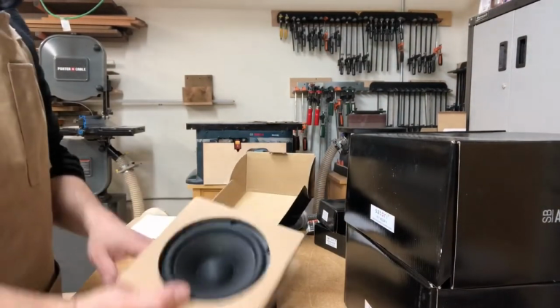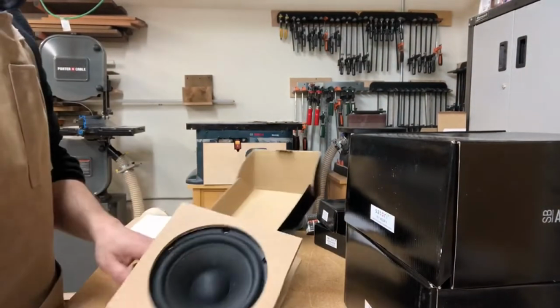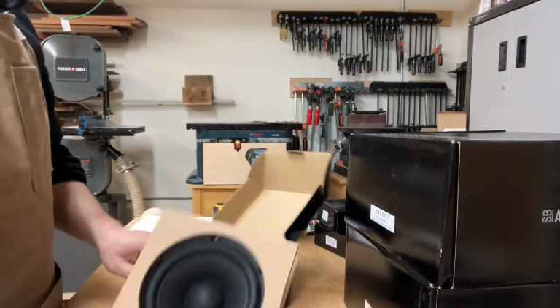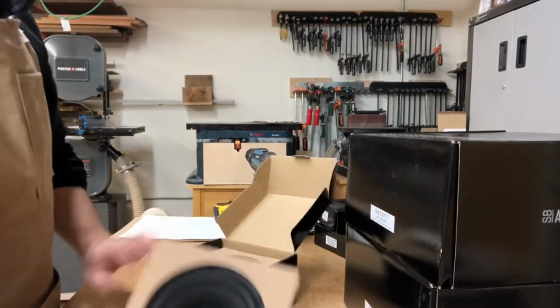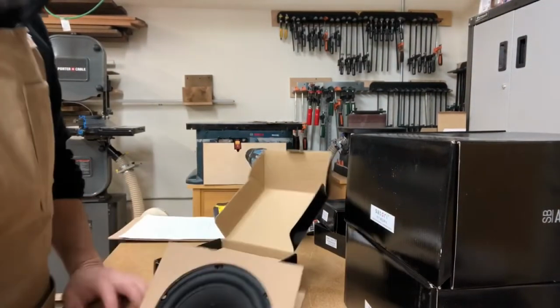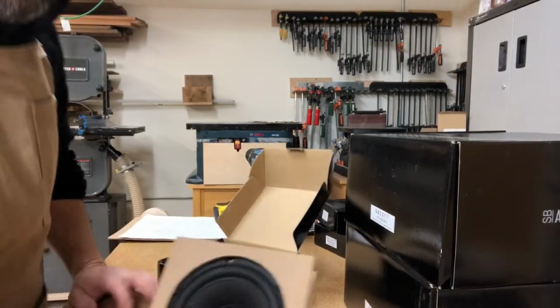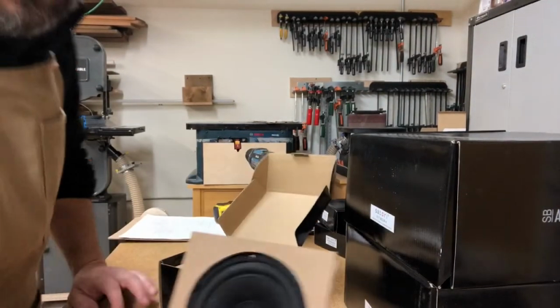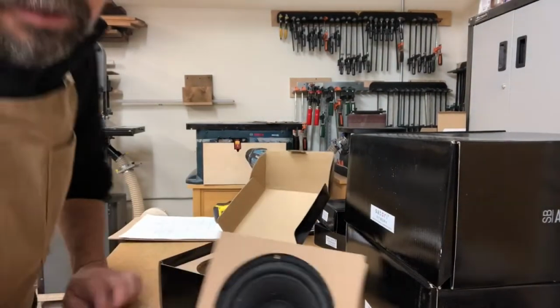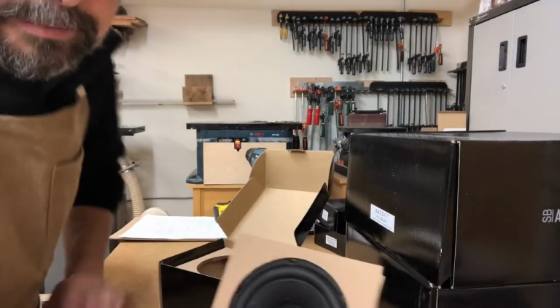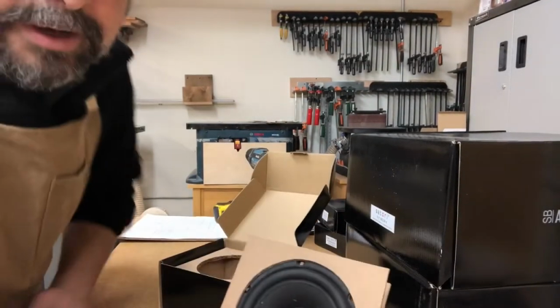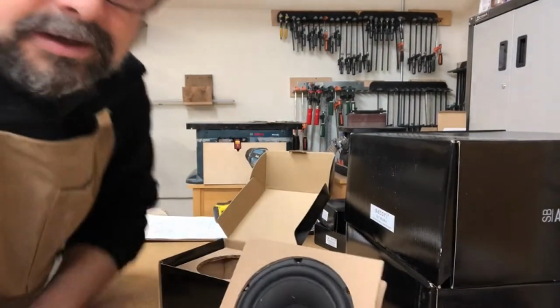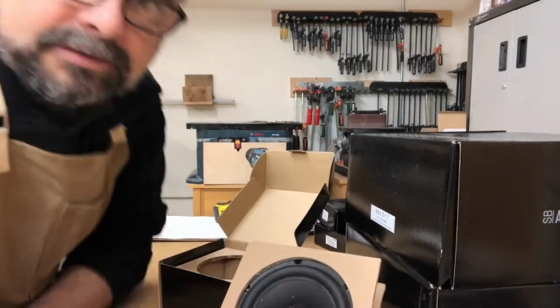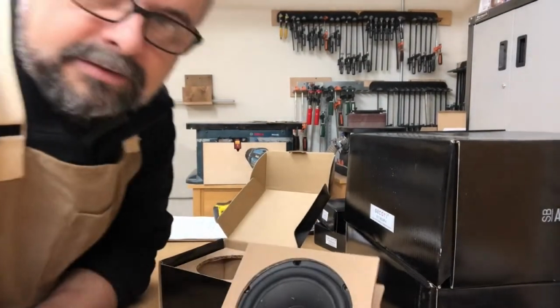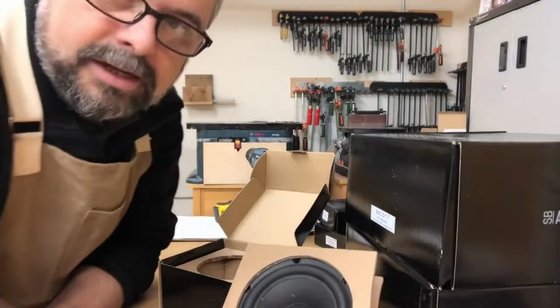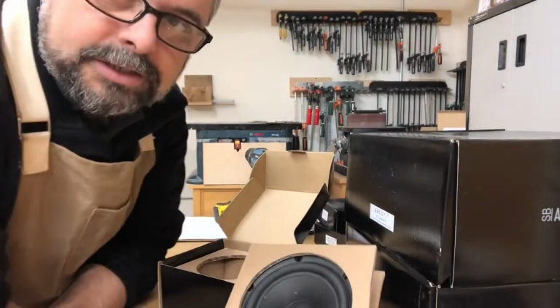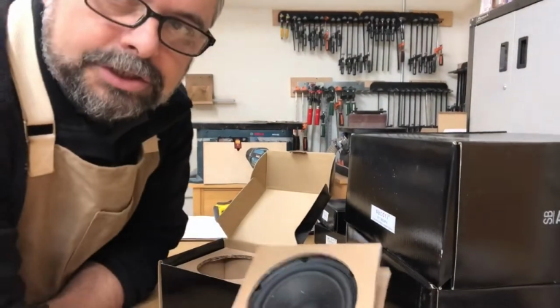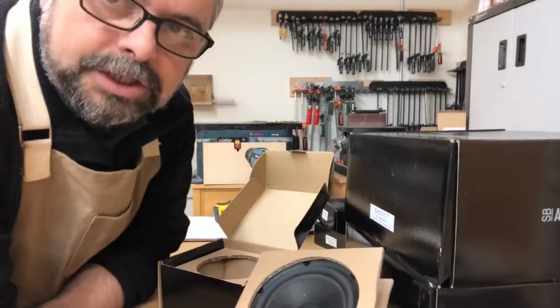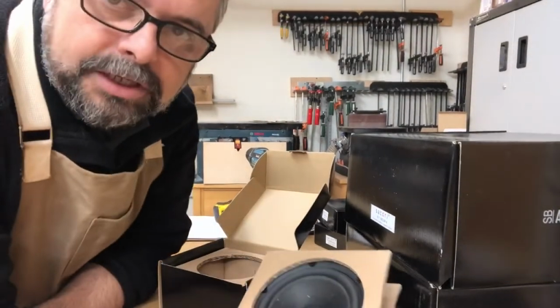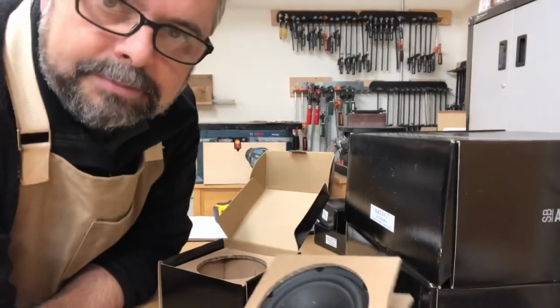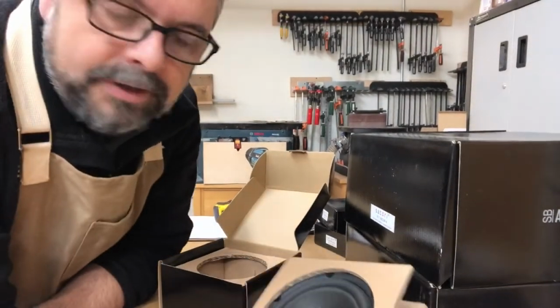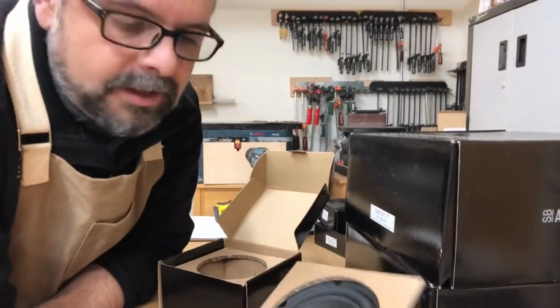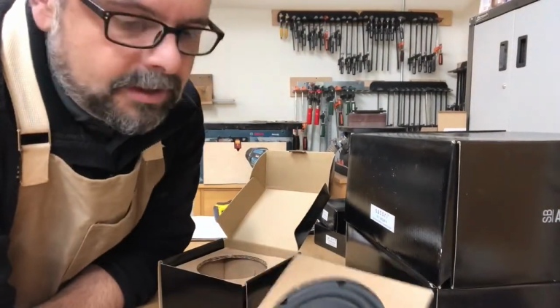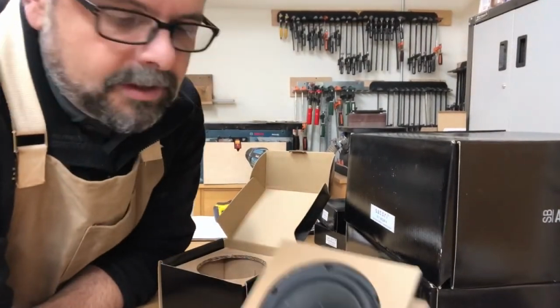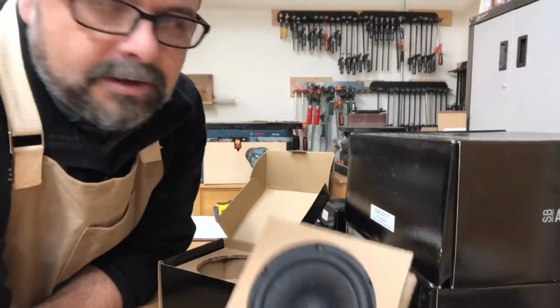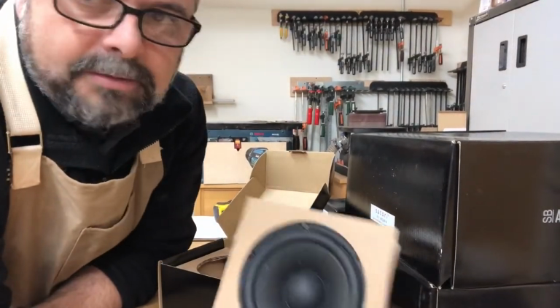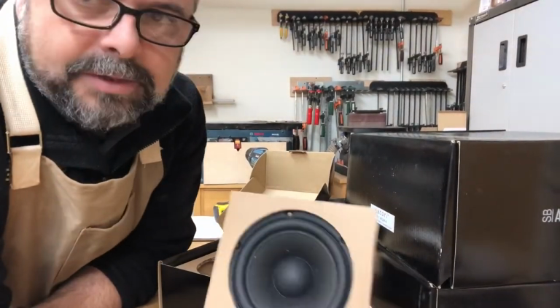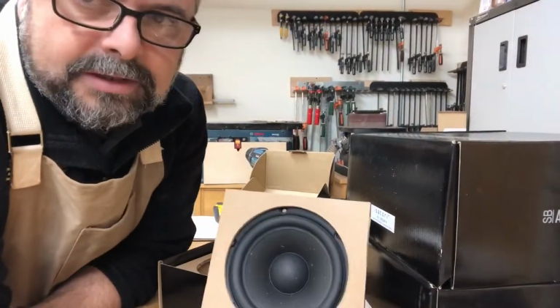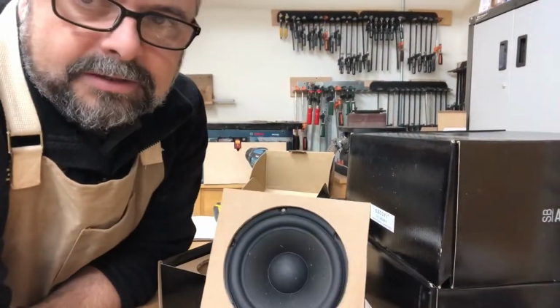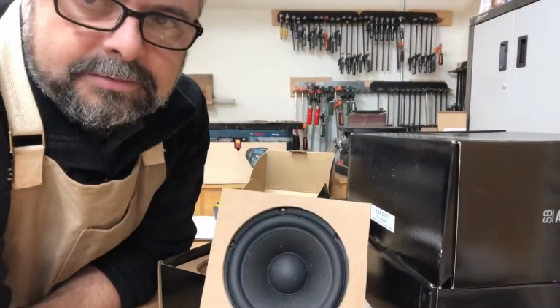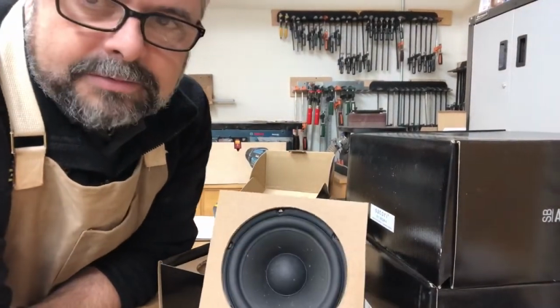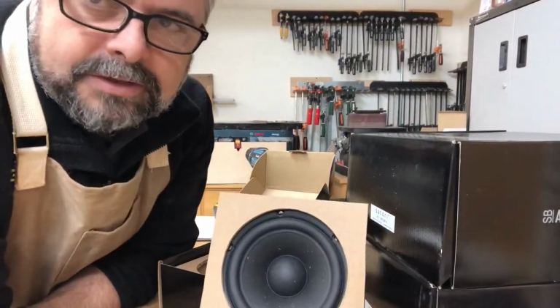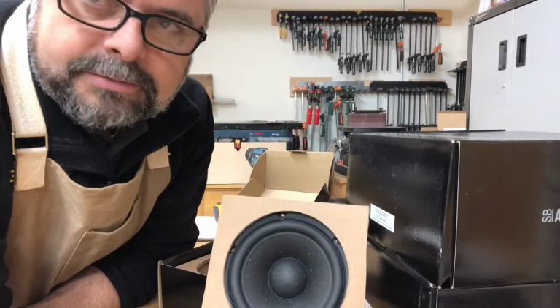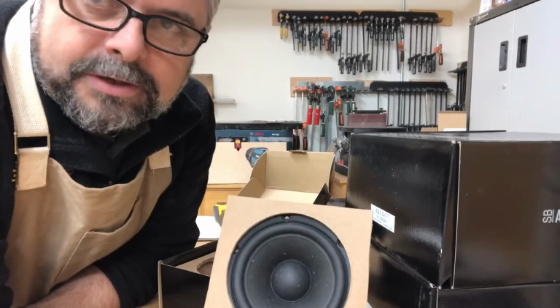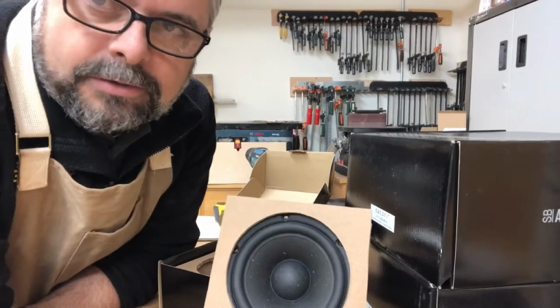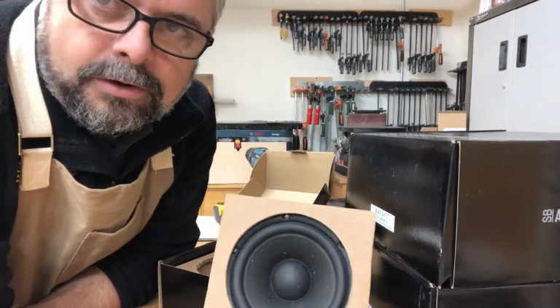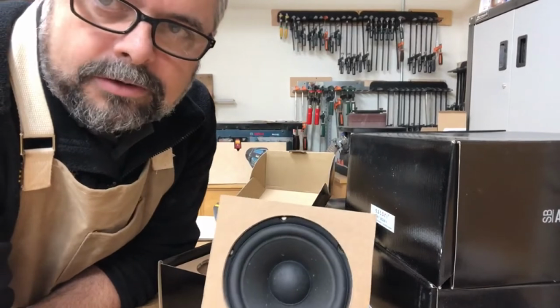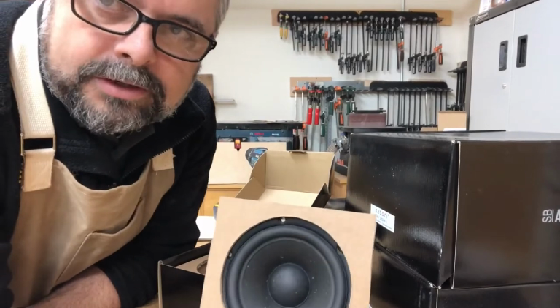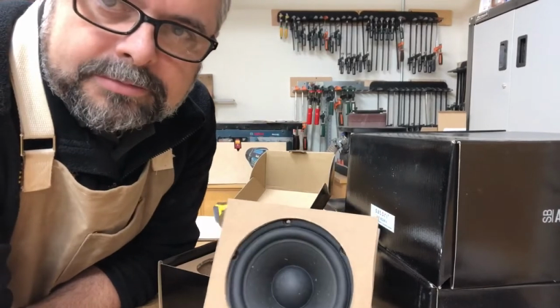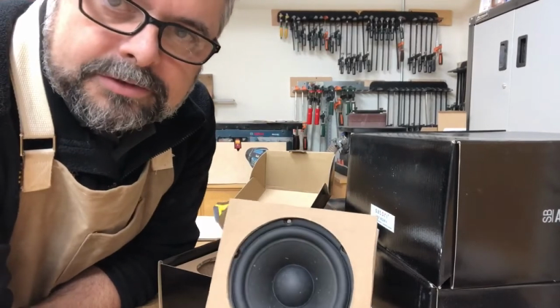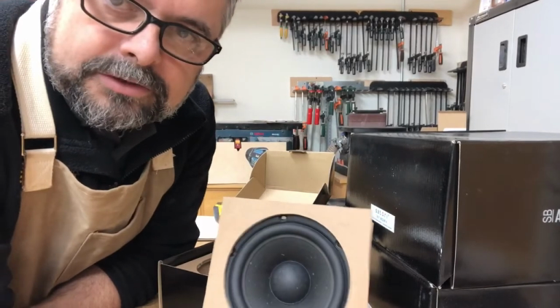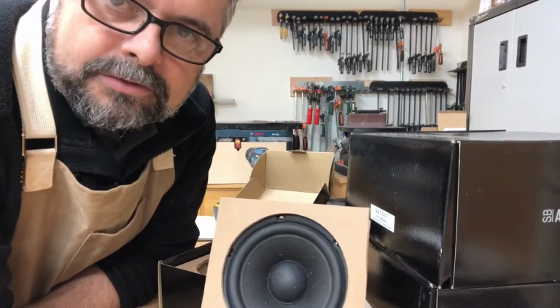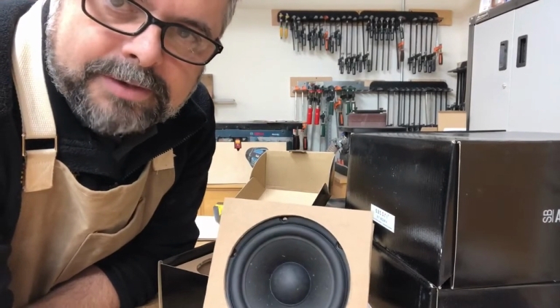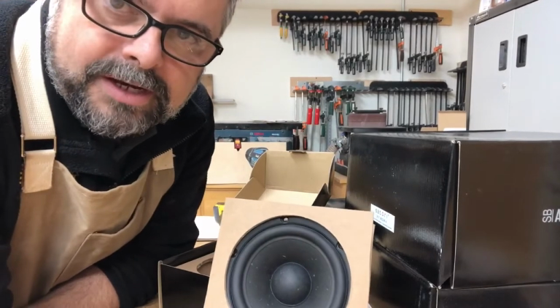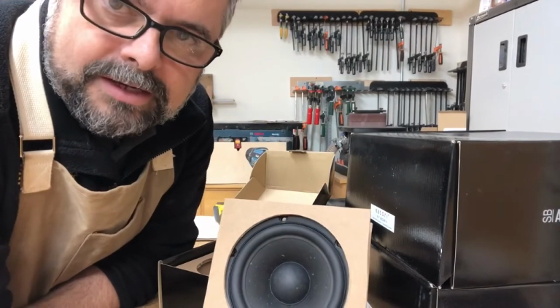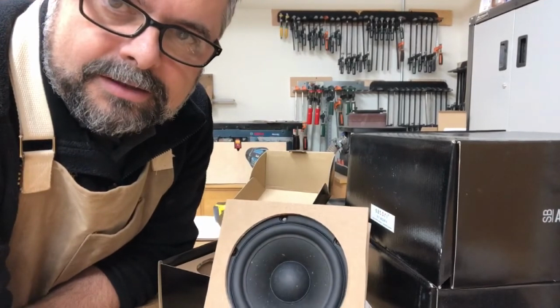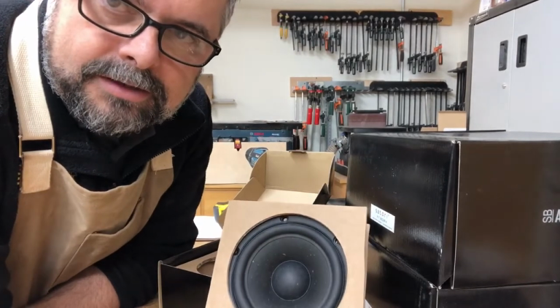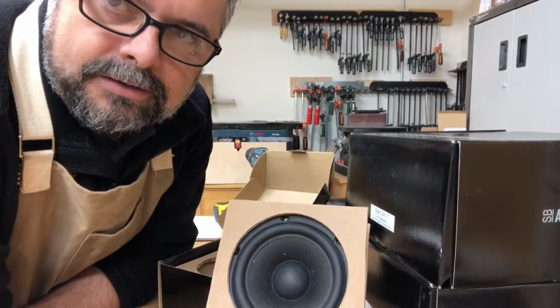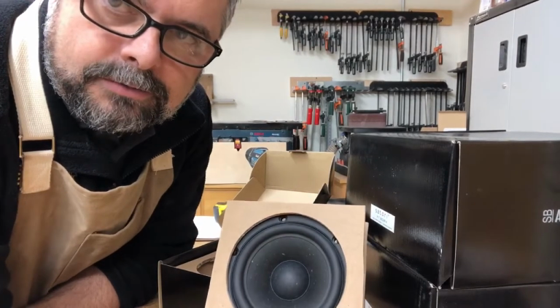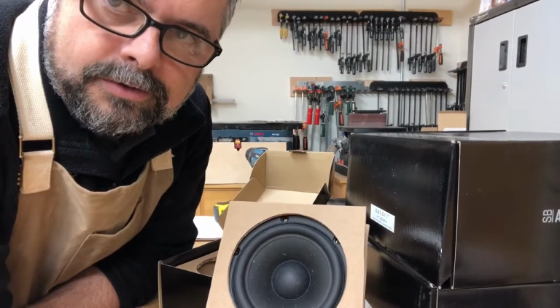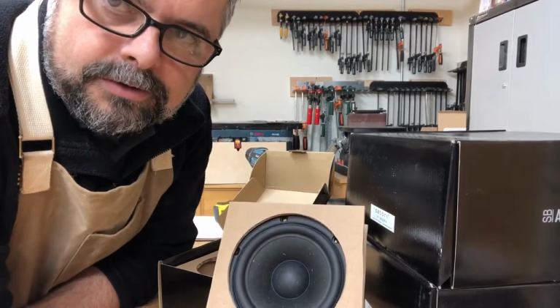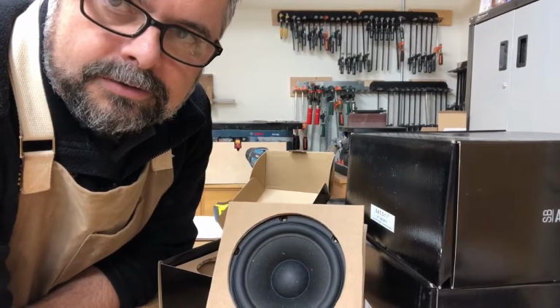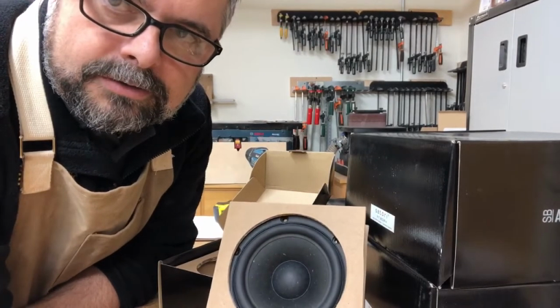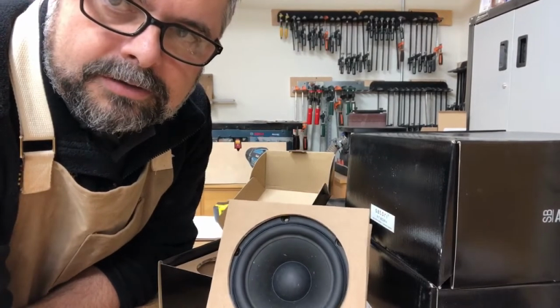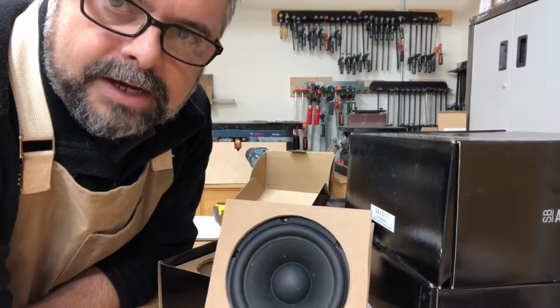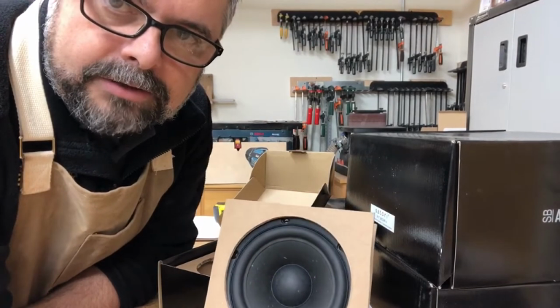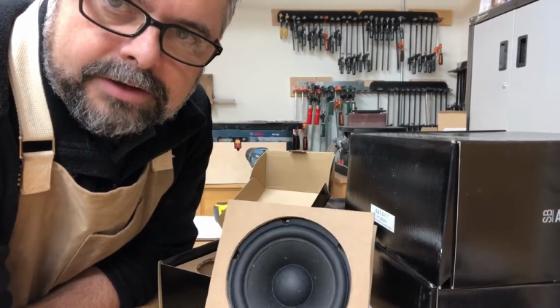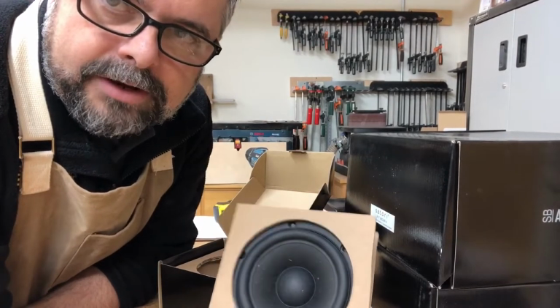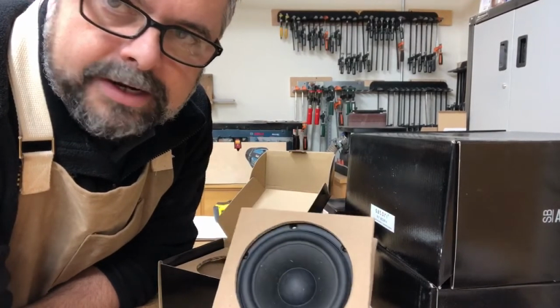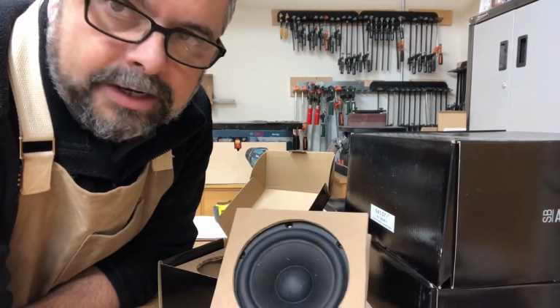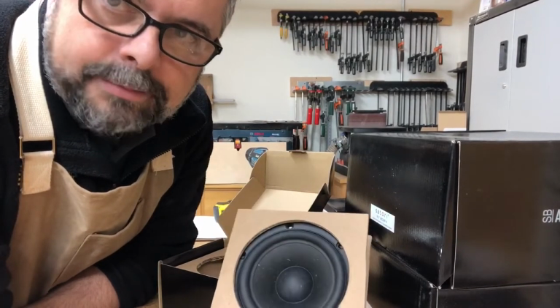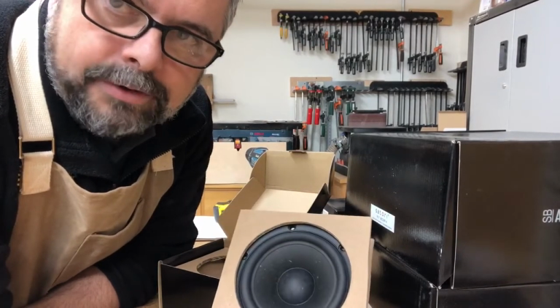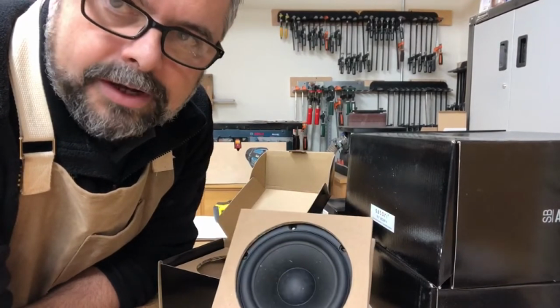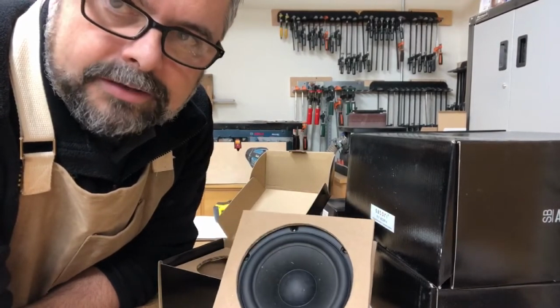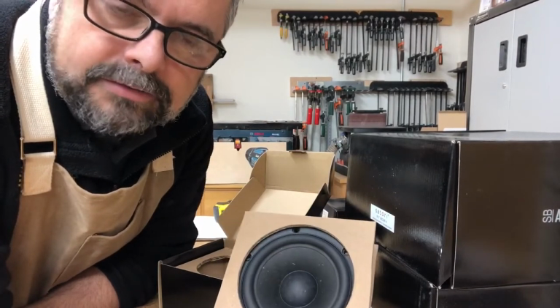This is 130 bucks — not cheap — but this mid will hold up to just about anything in the world out there at any price.